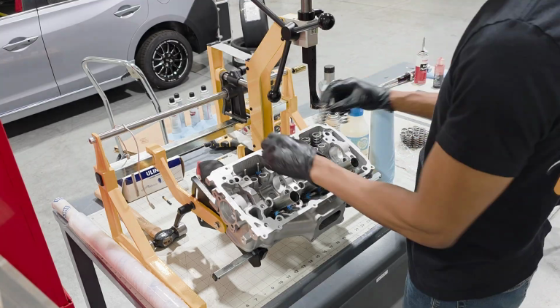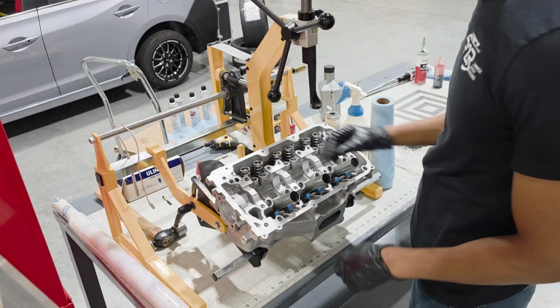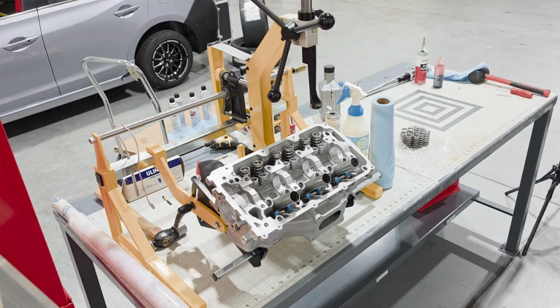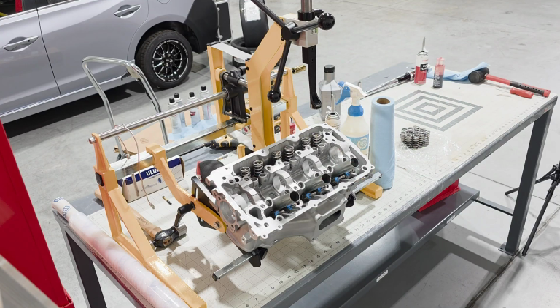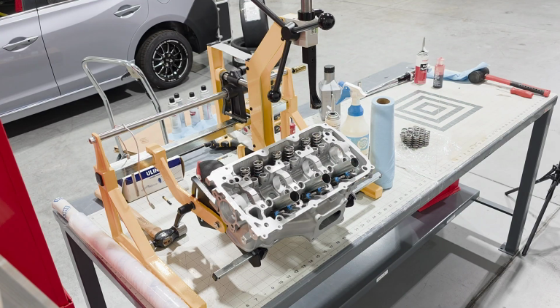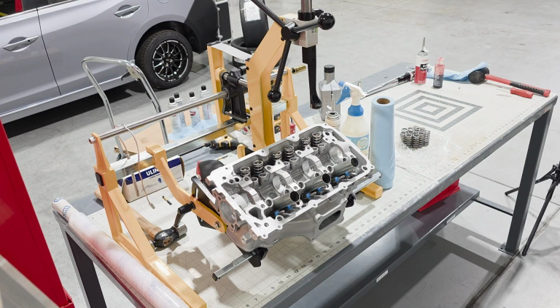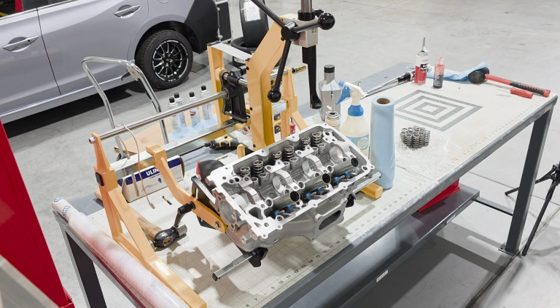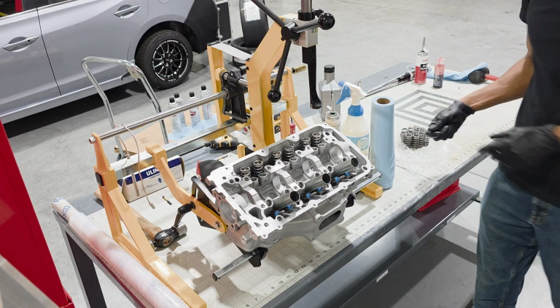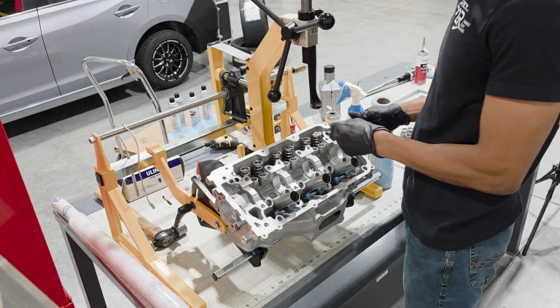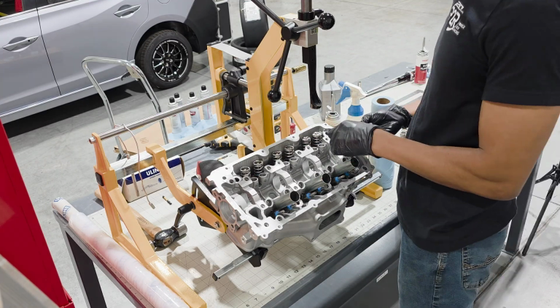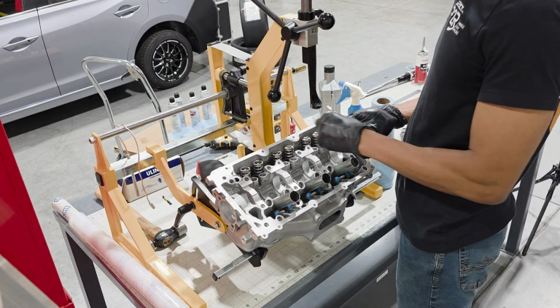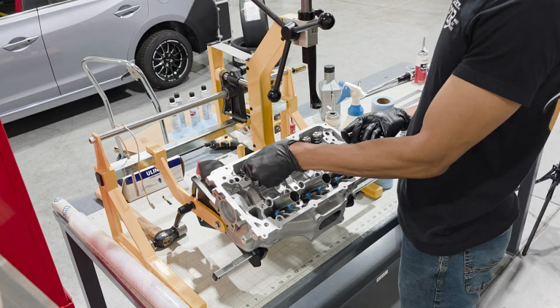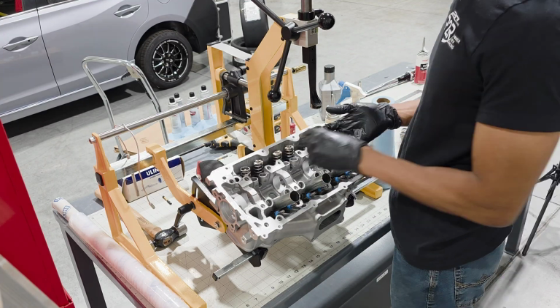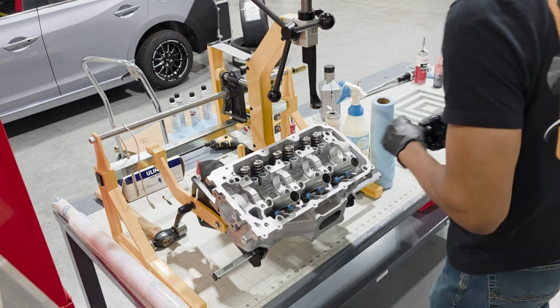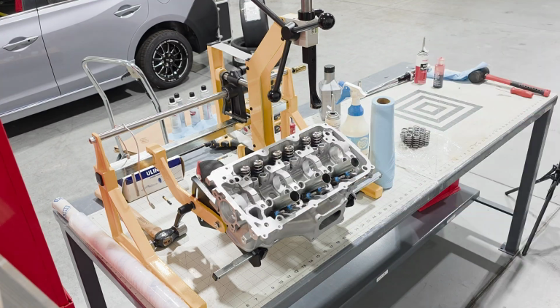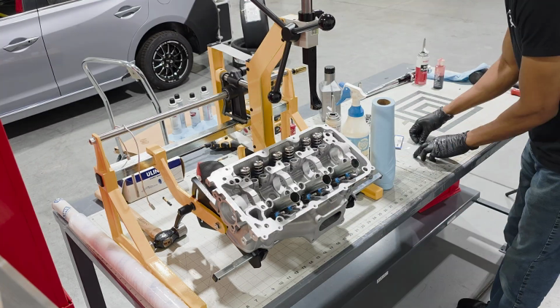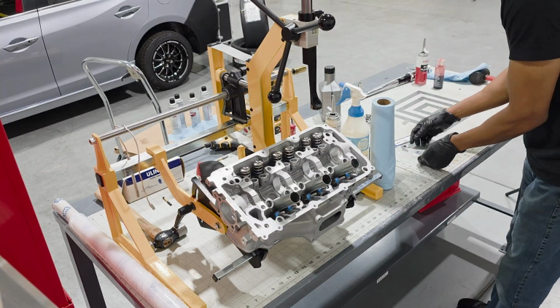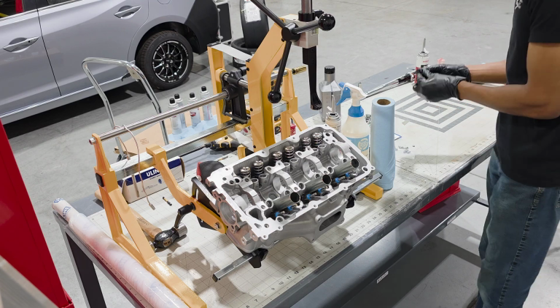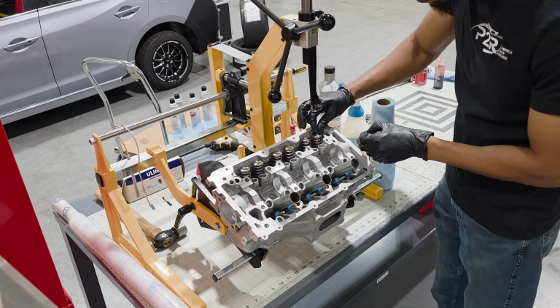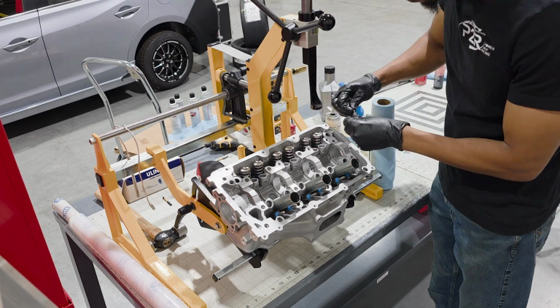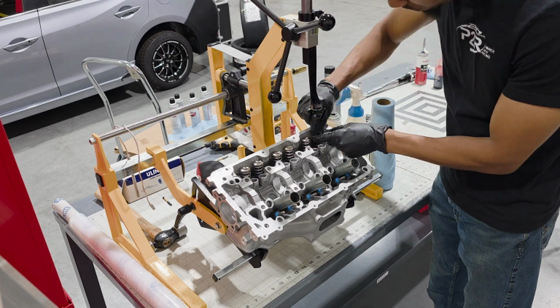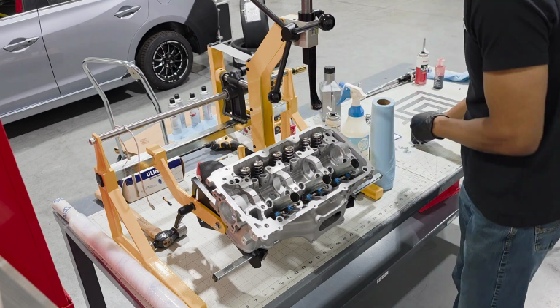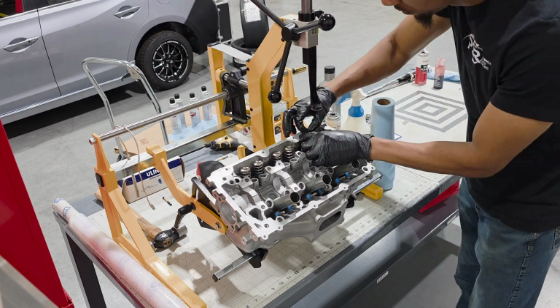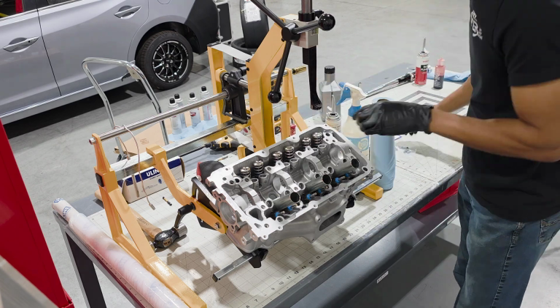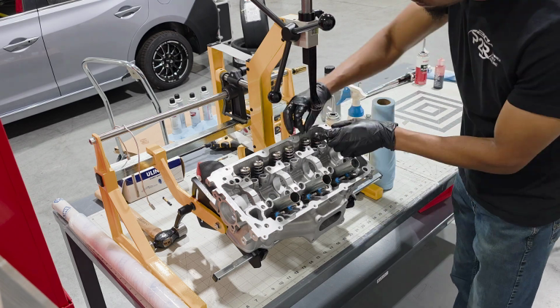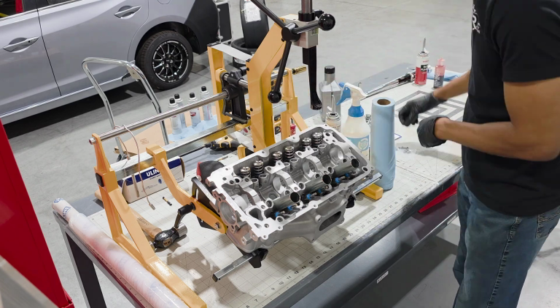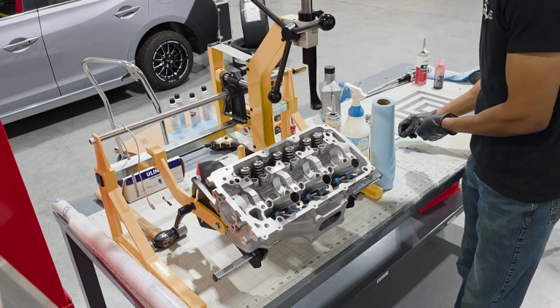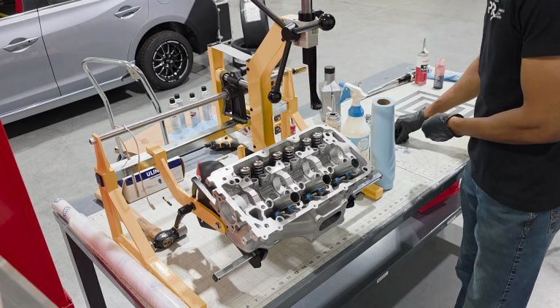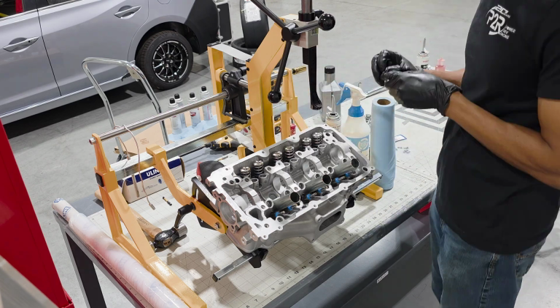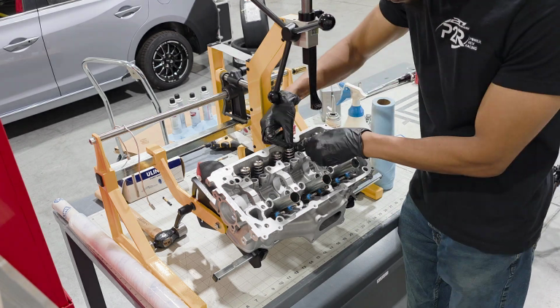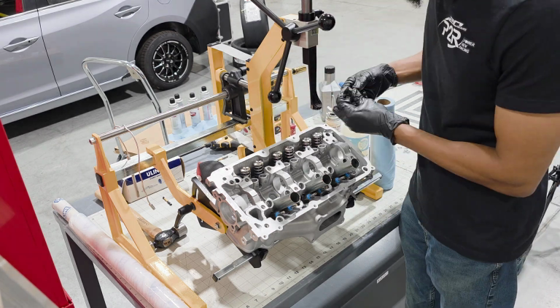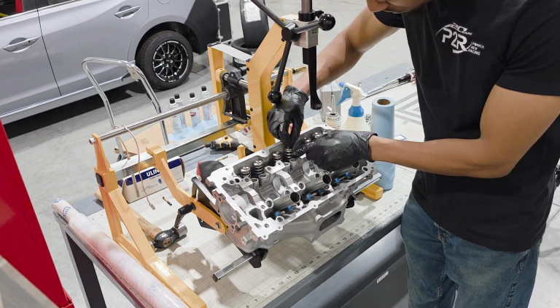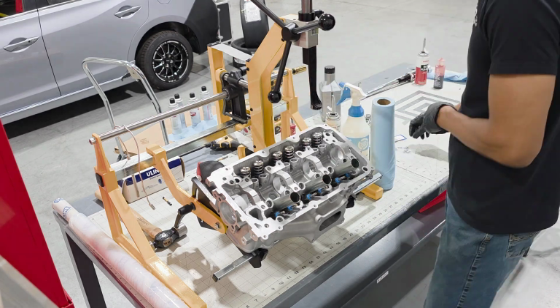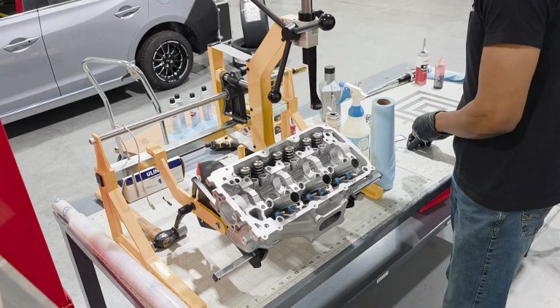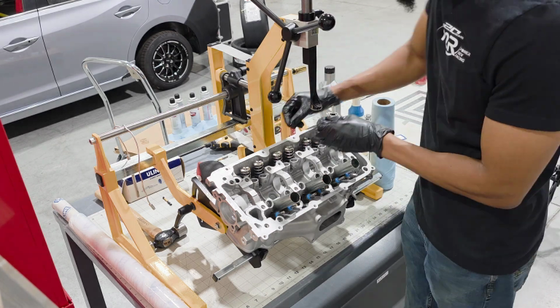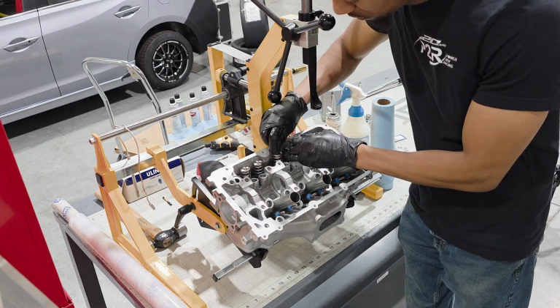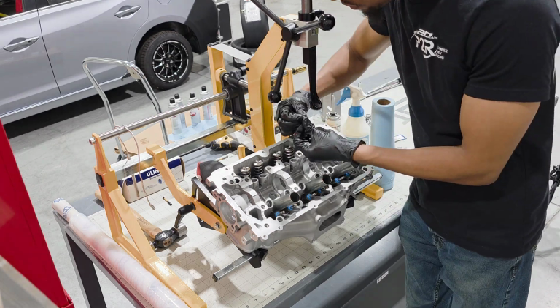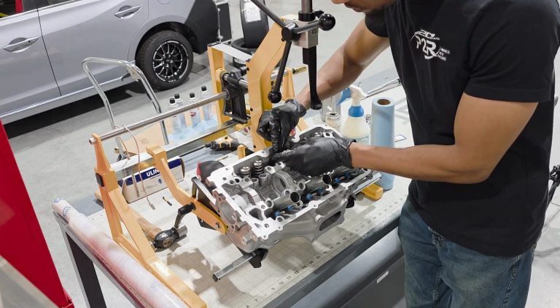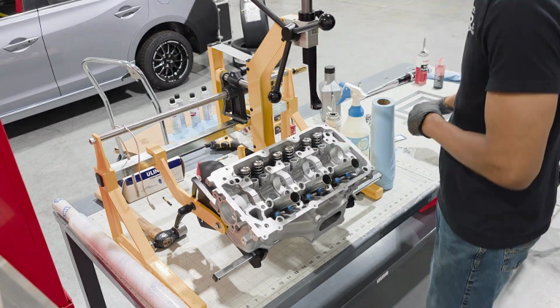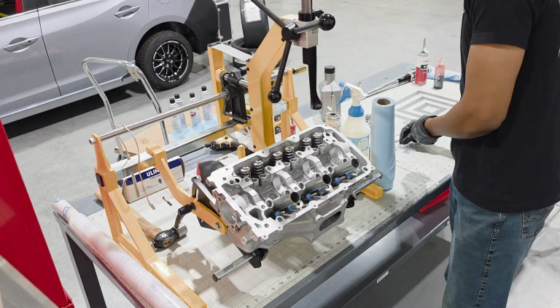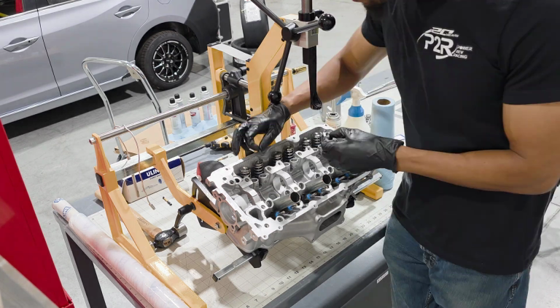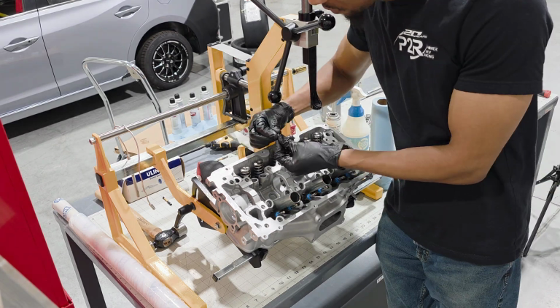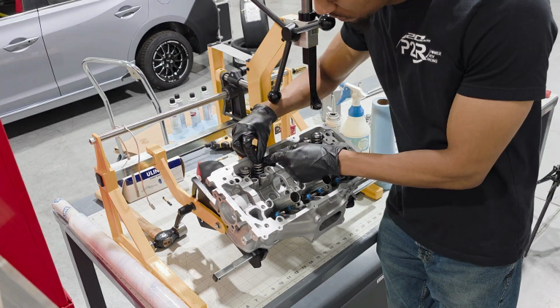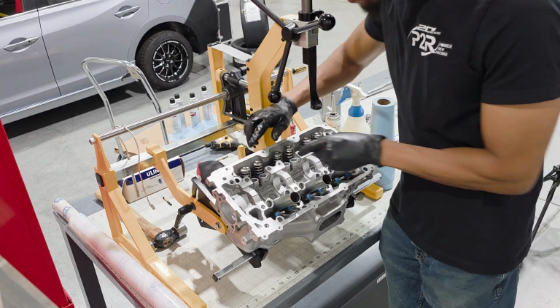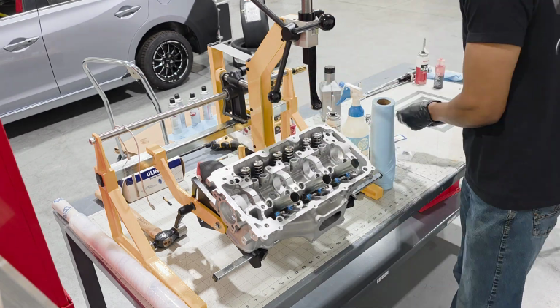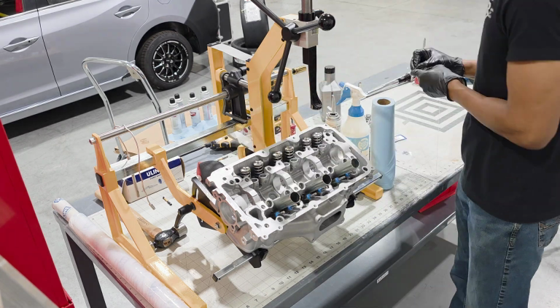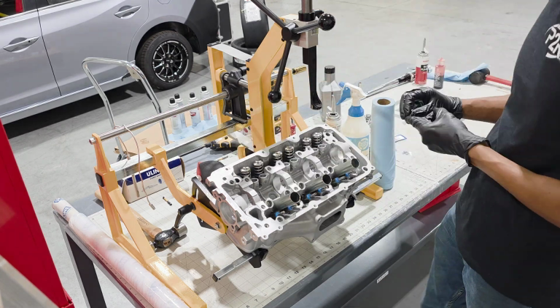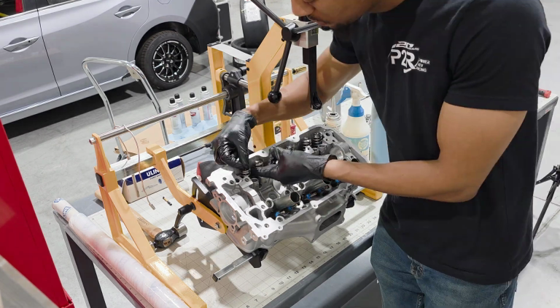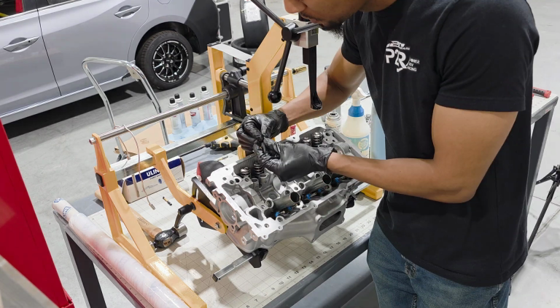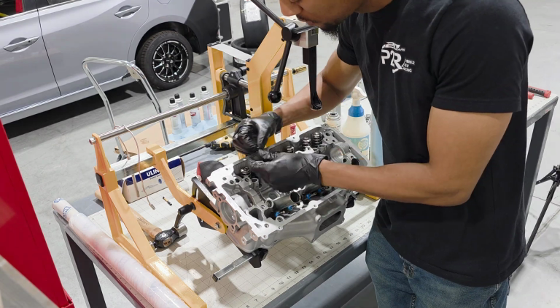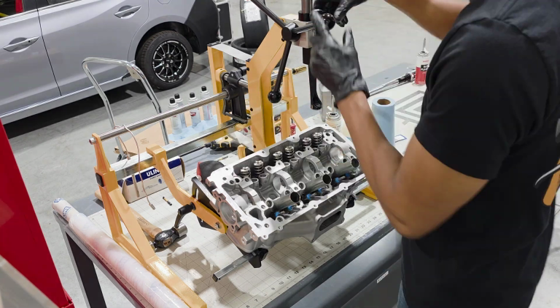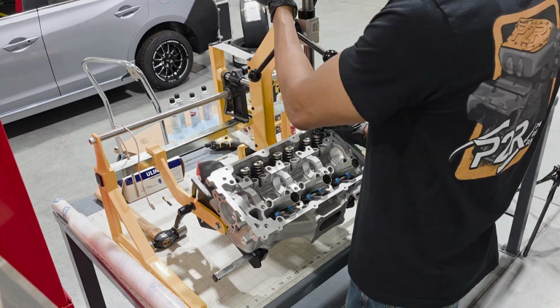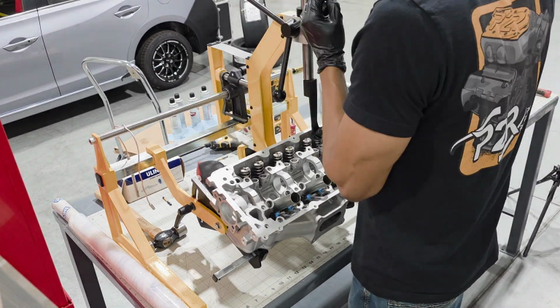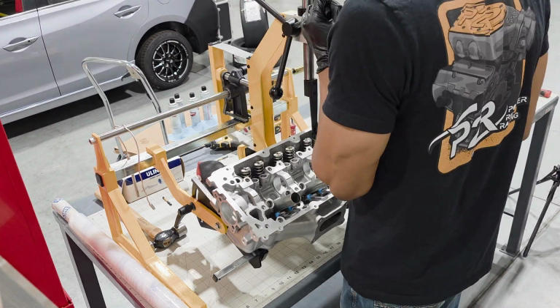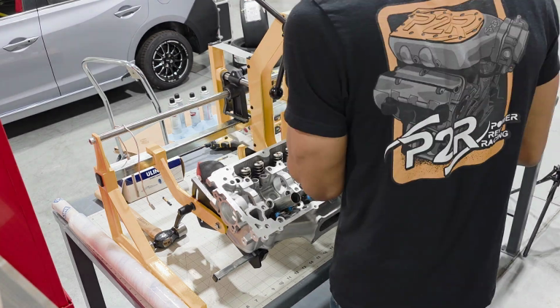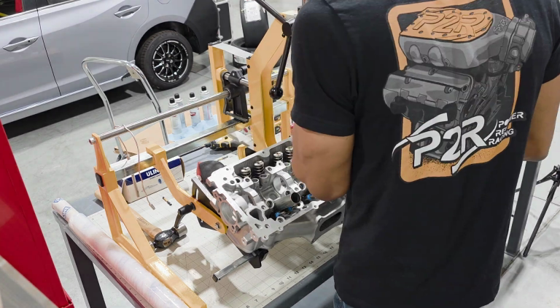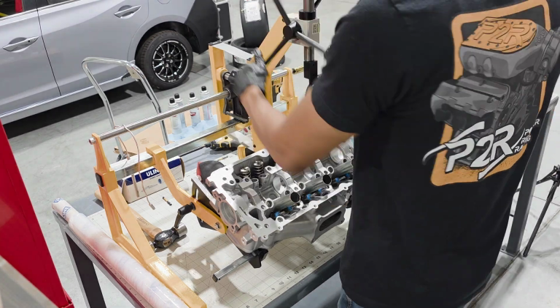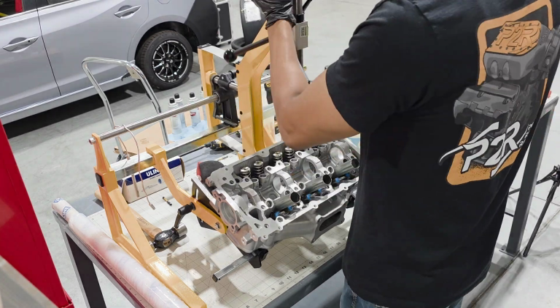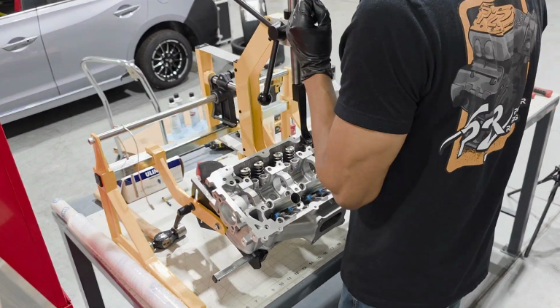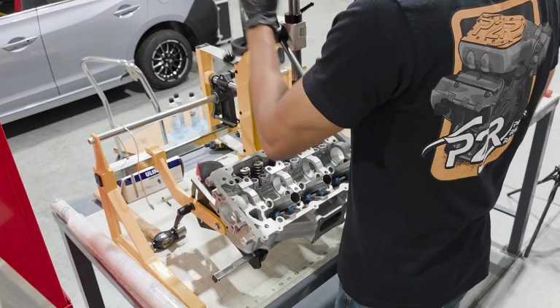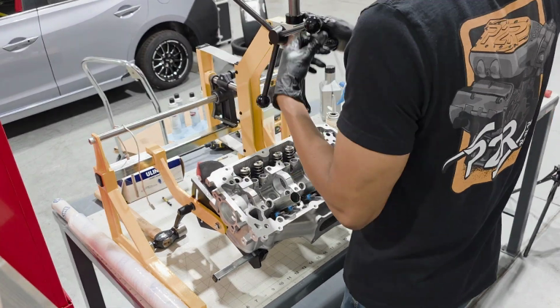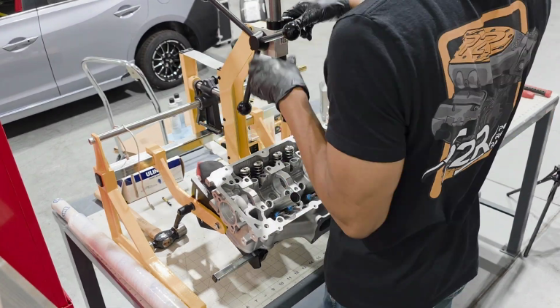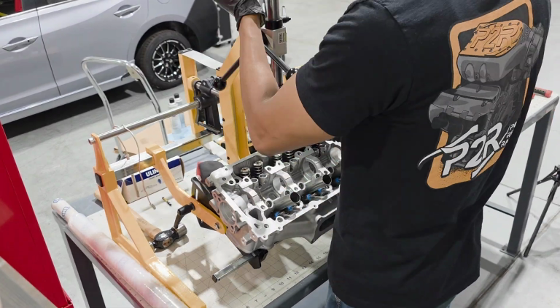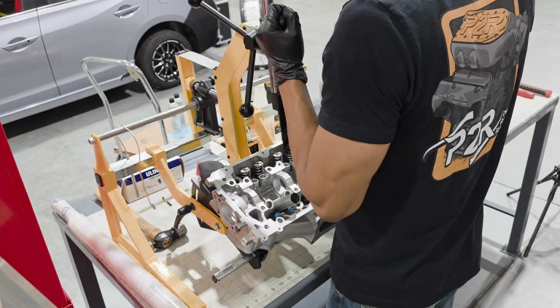With all of the valves installed, I went ahead and put the cylinder head on our spring compressor and I'm installing all of the Supertech springs, retainers, and locks.